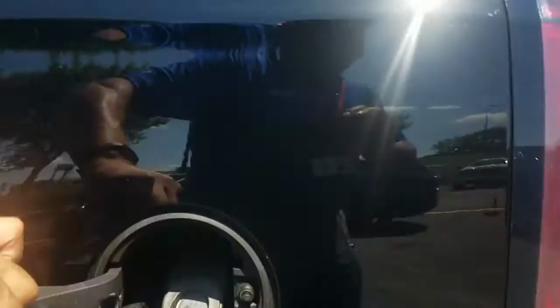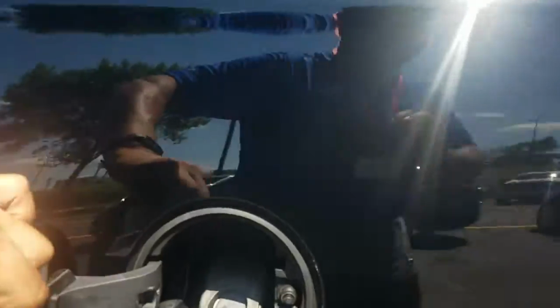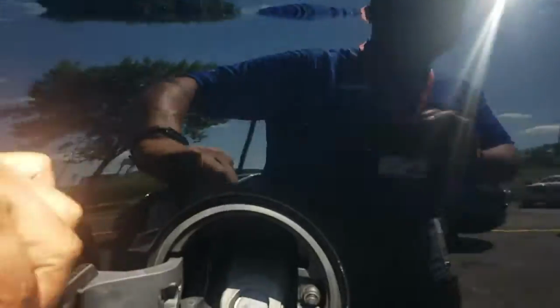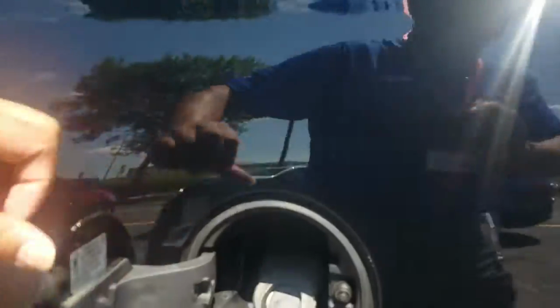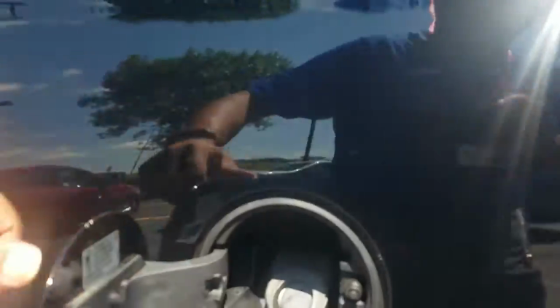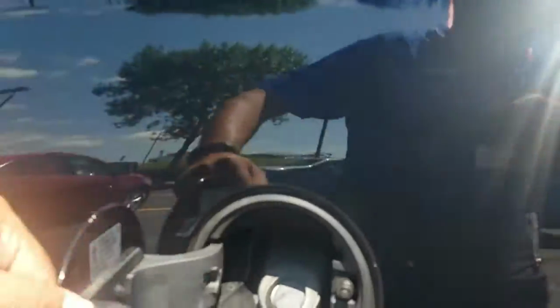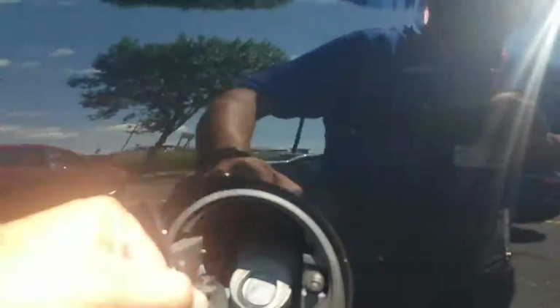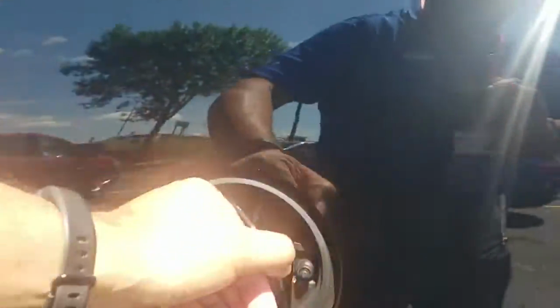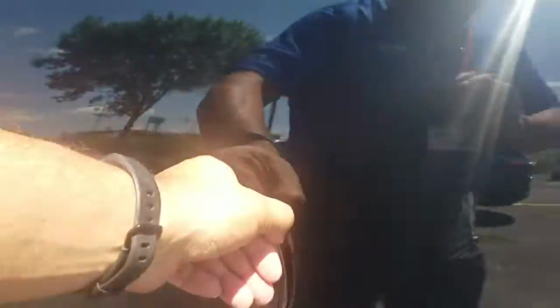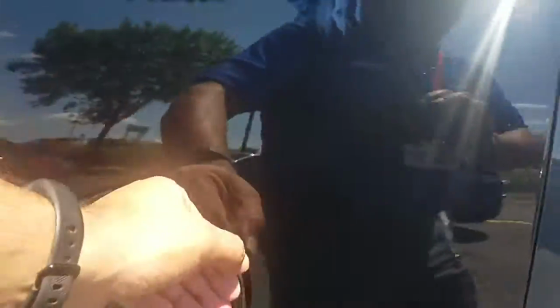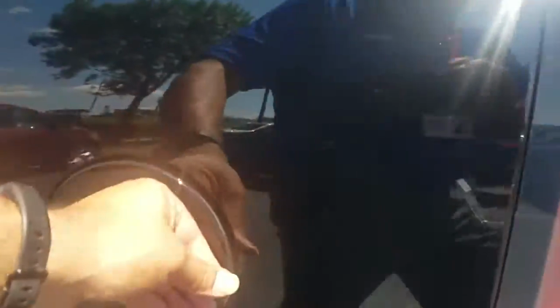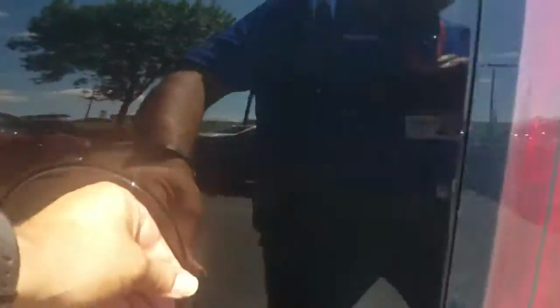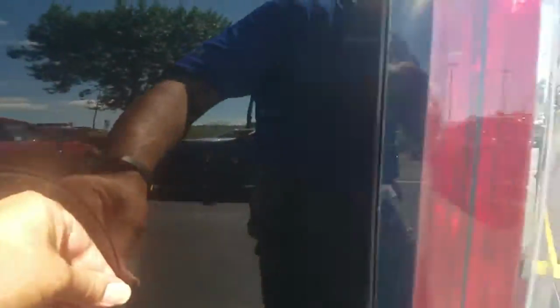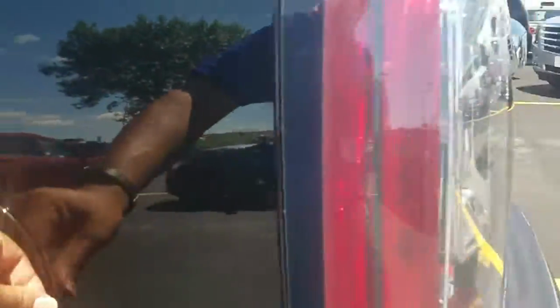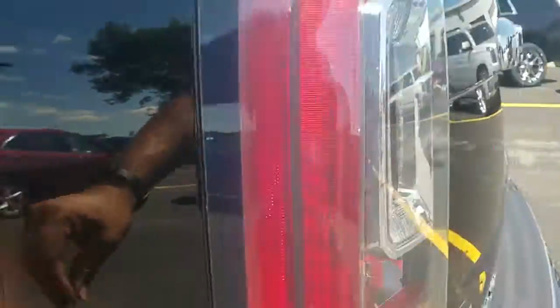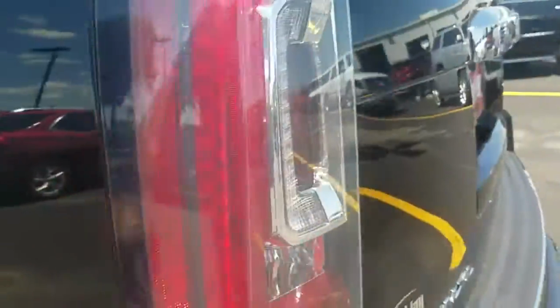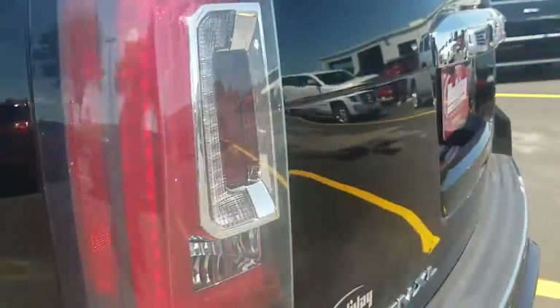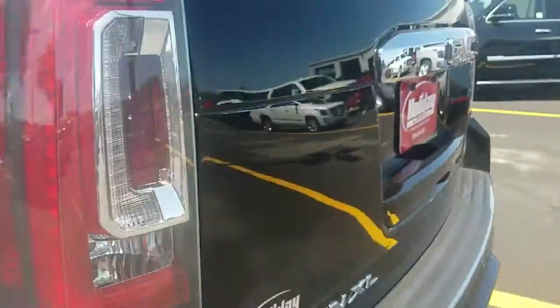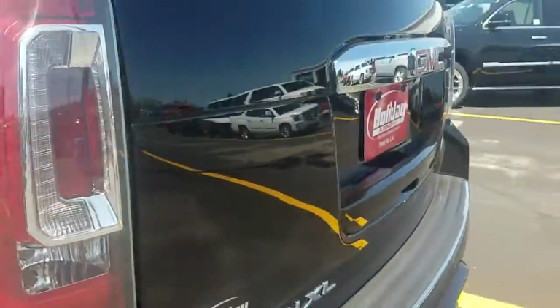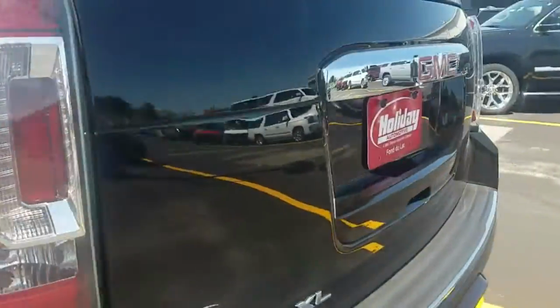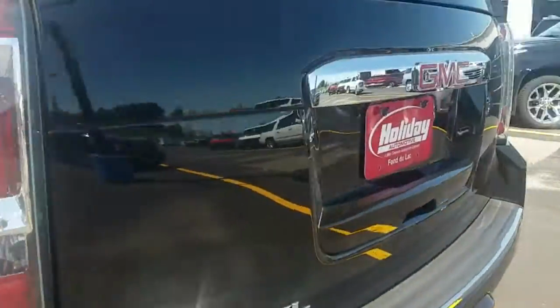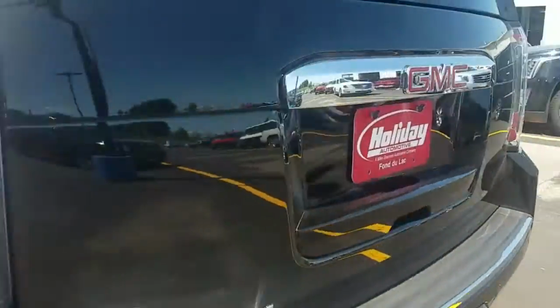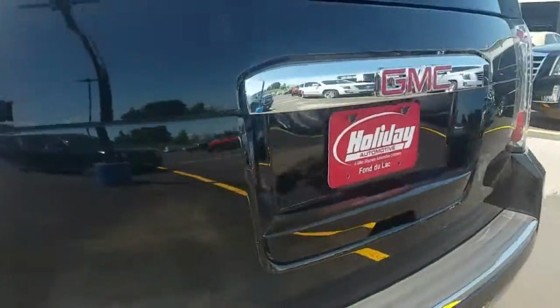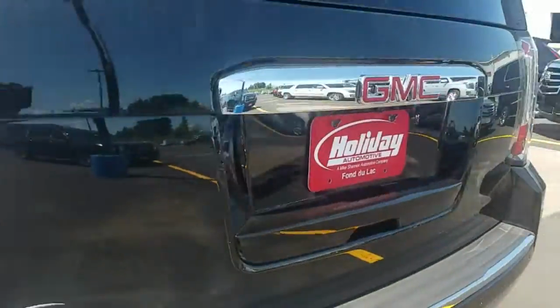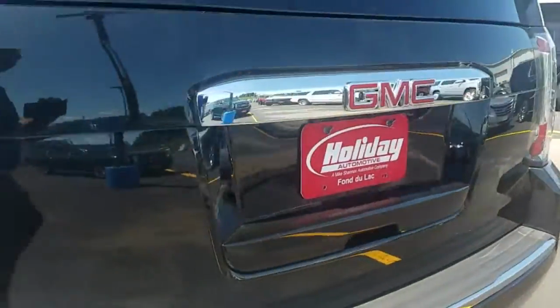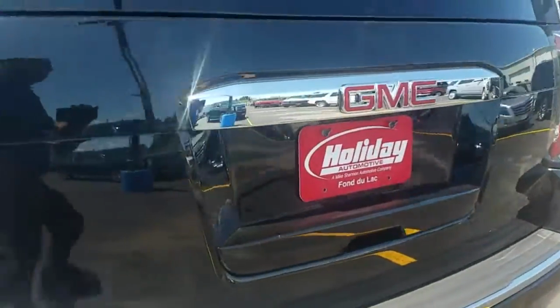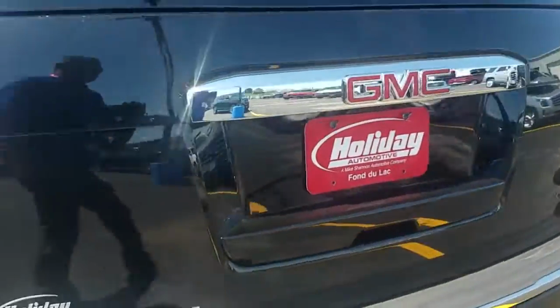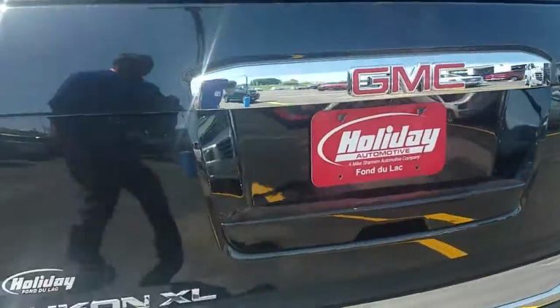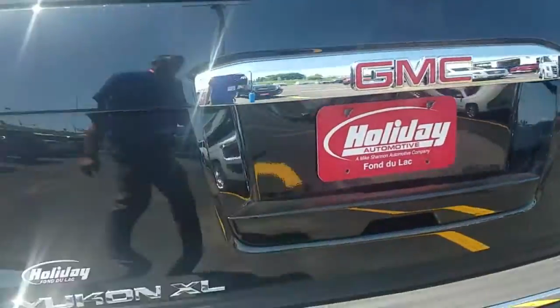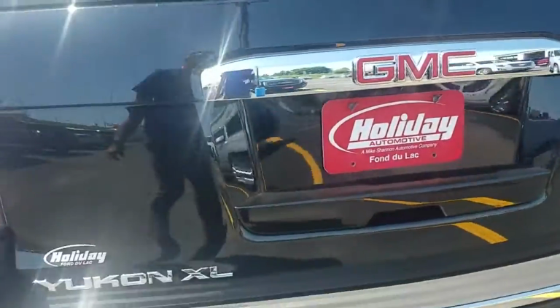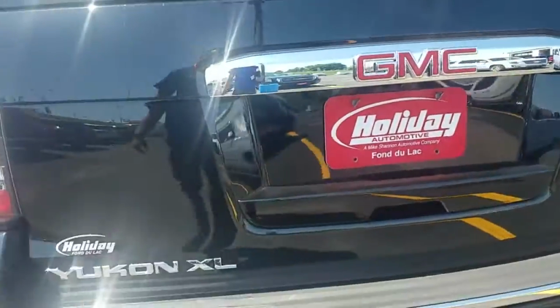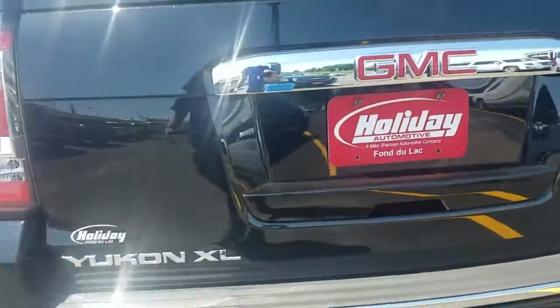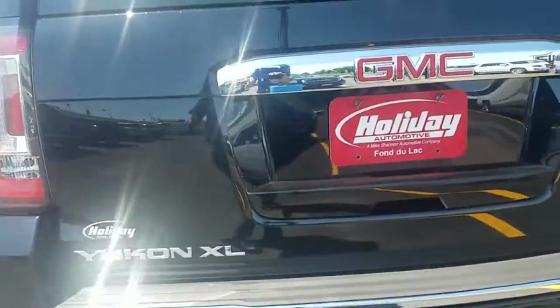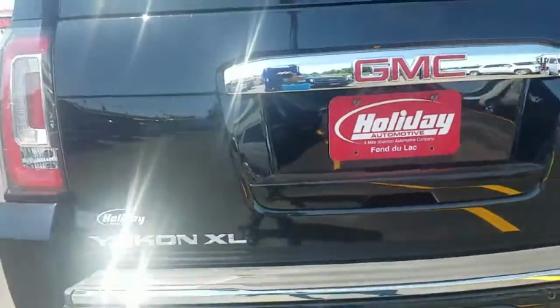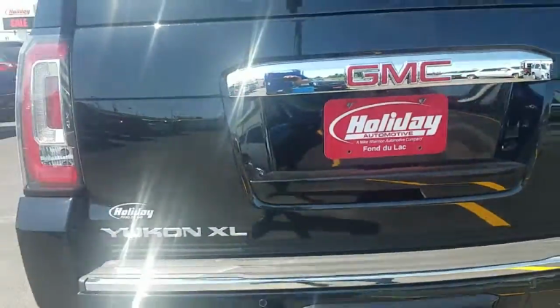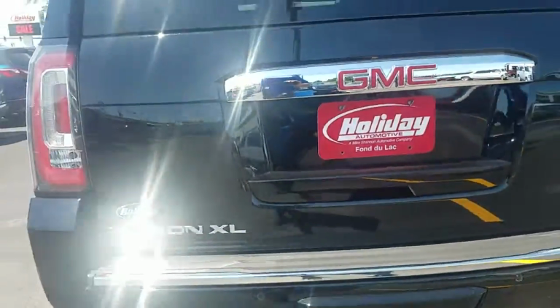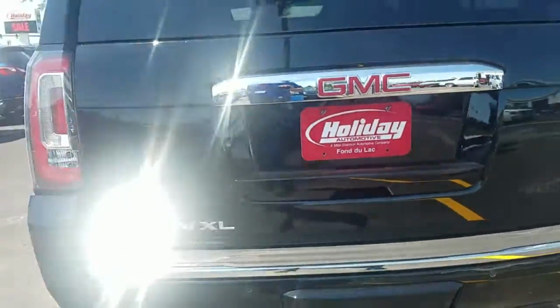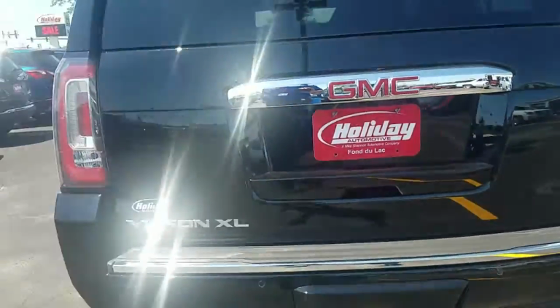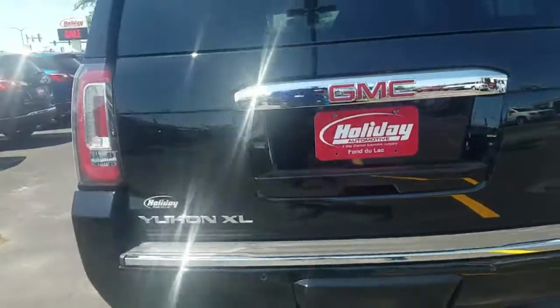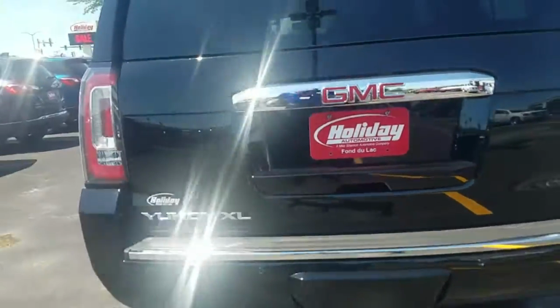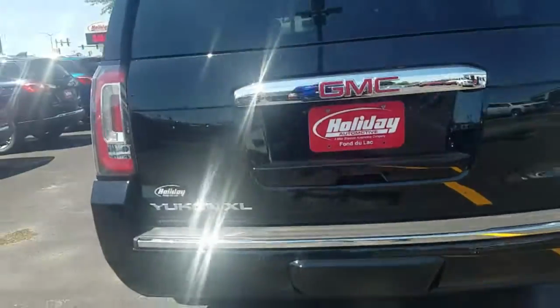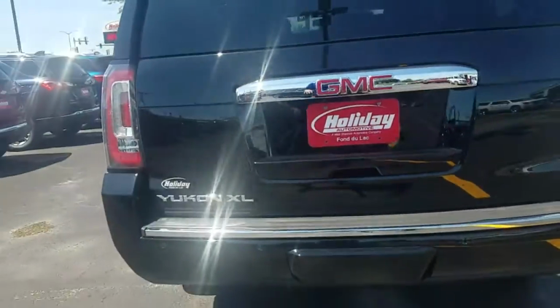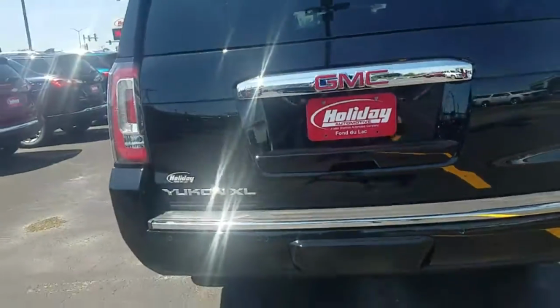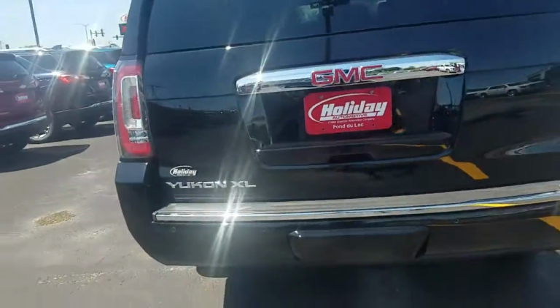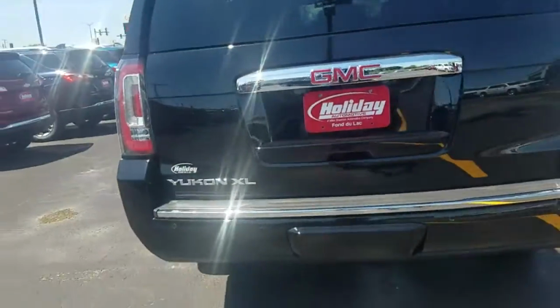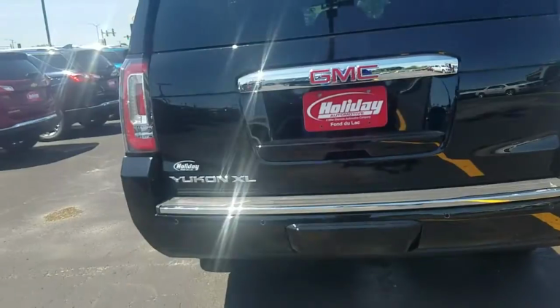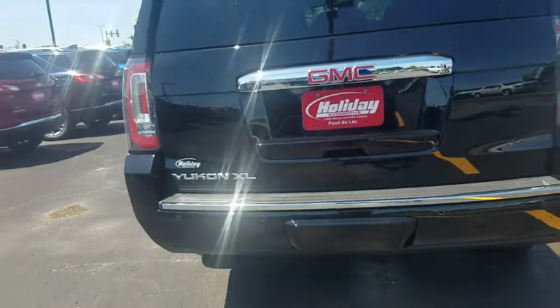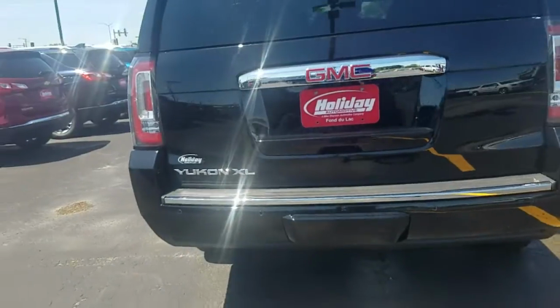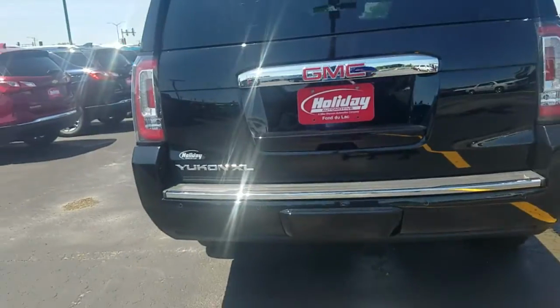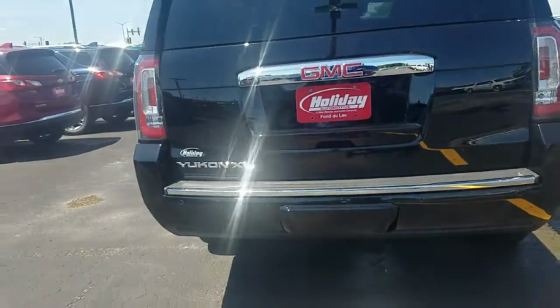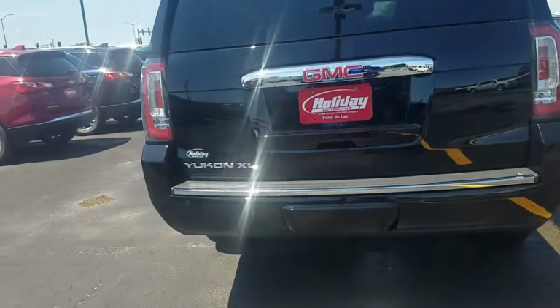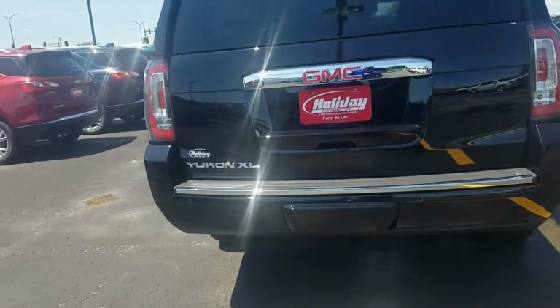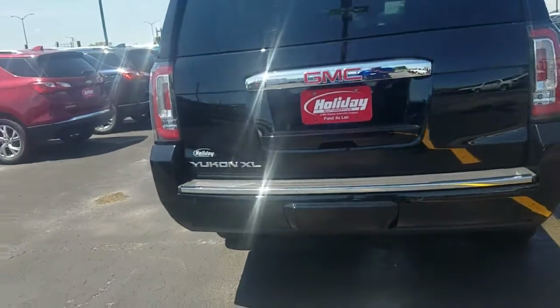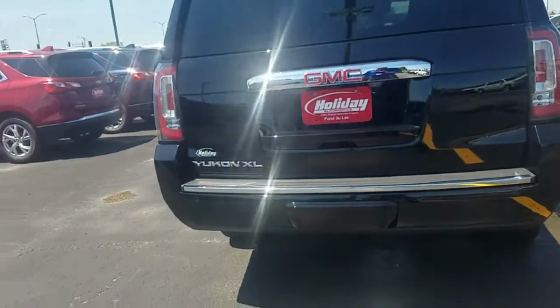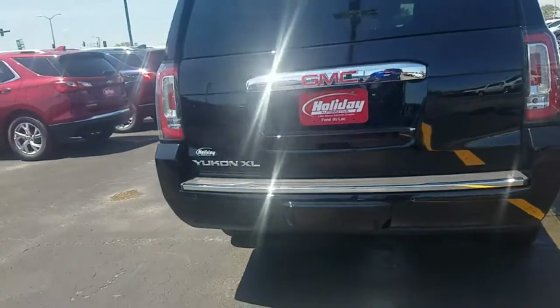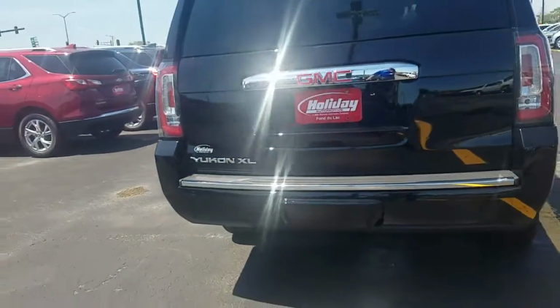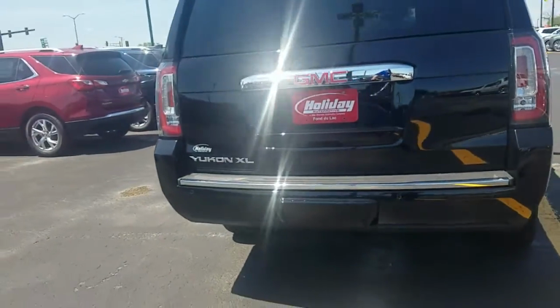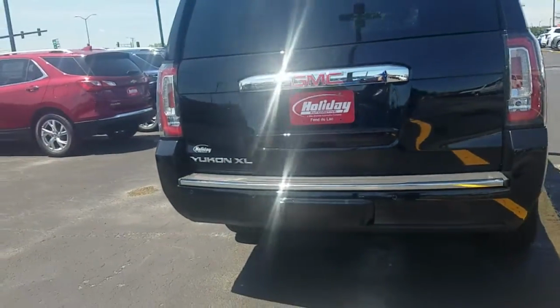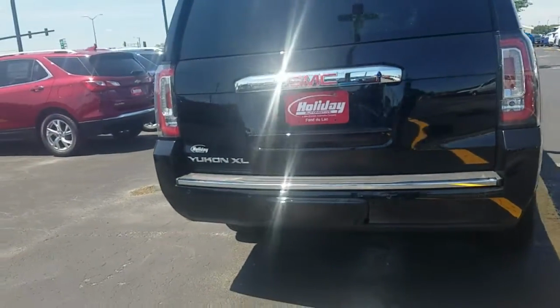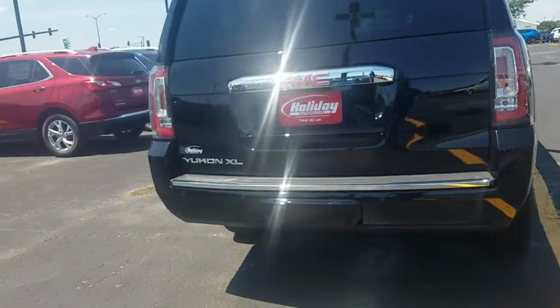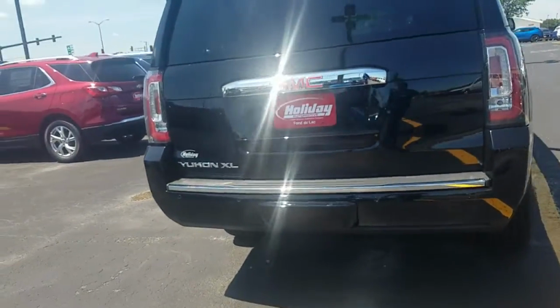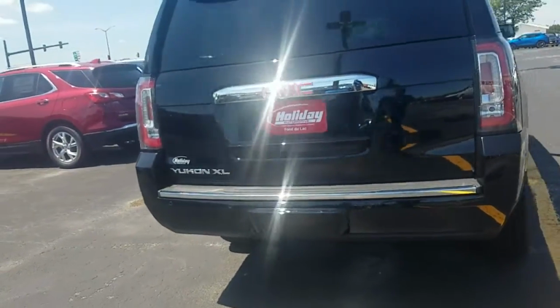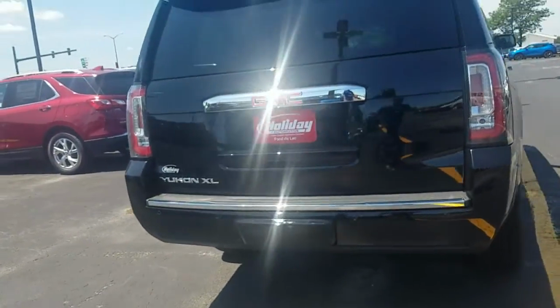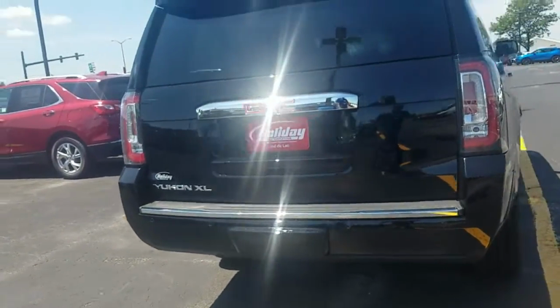I don't know what you have, what you're trading in. Backup camera, backup sensor, trailering underneath the hitch cover.